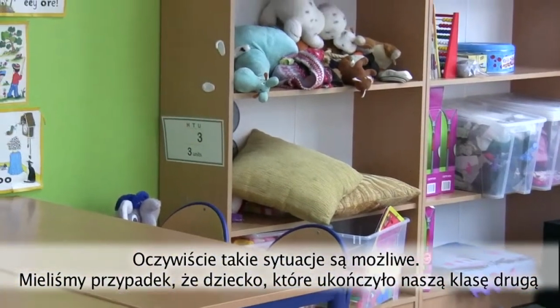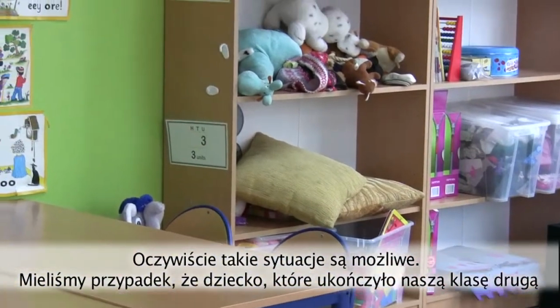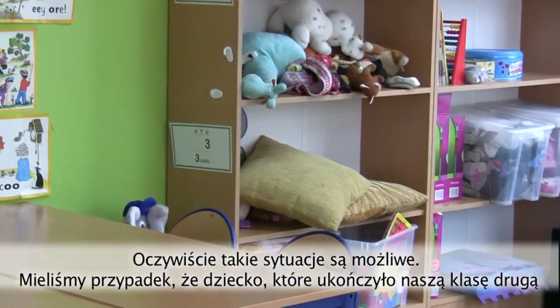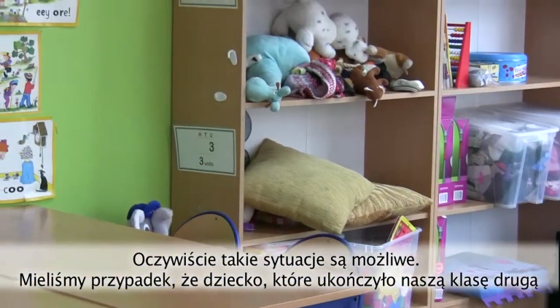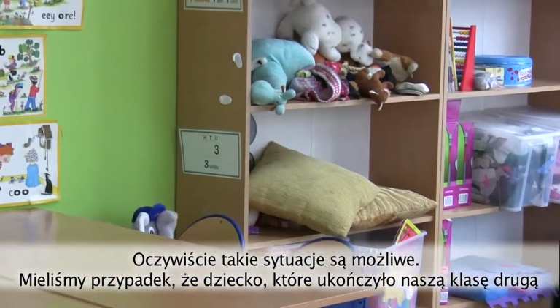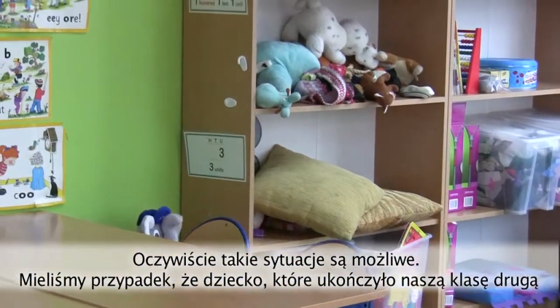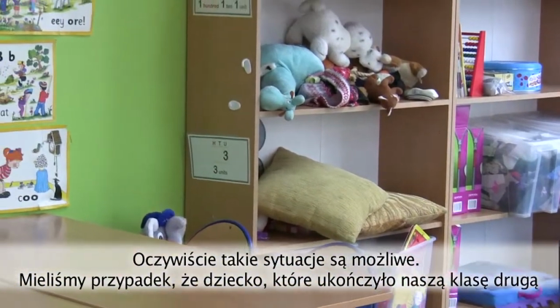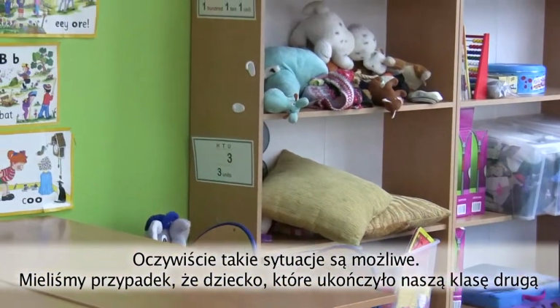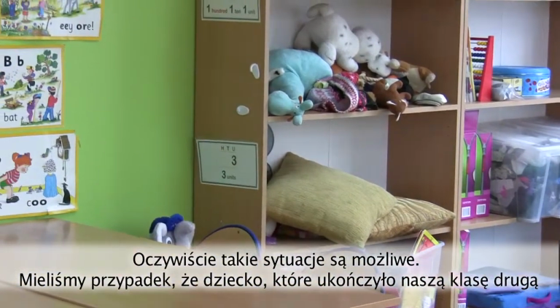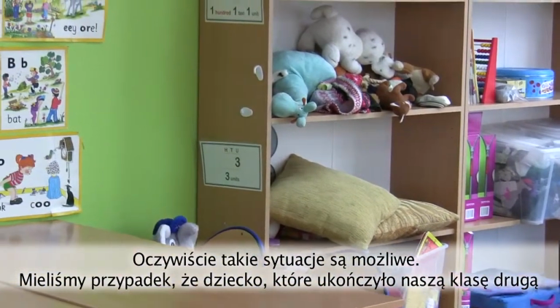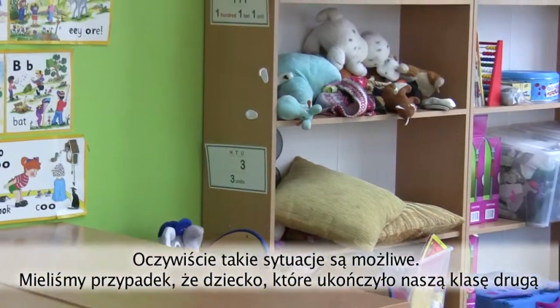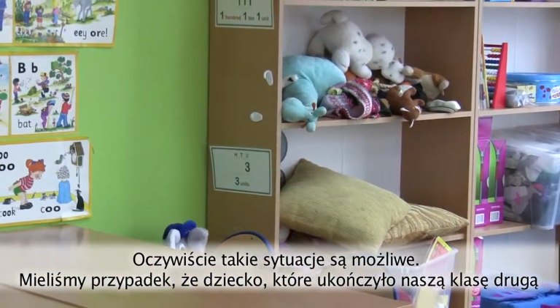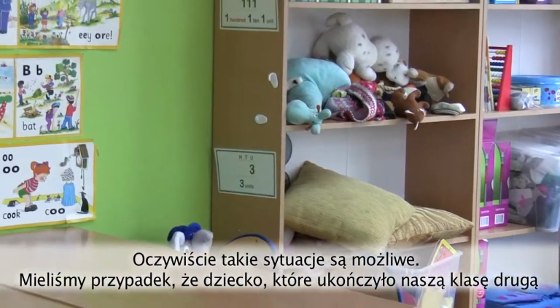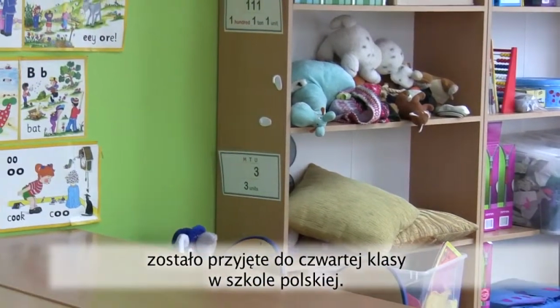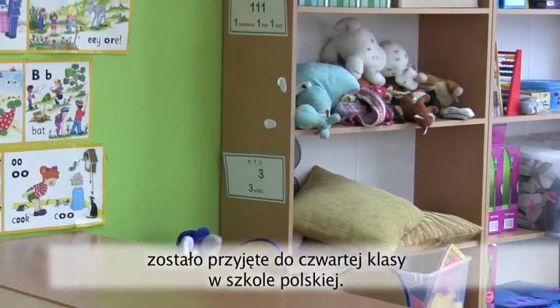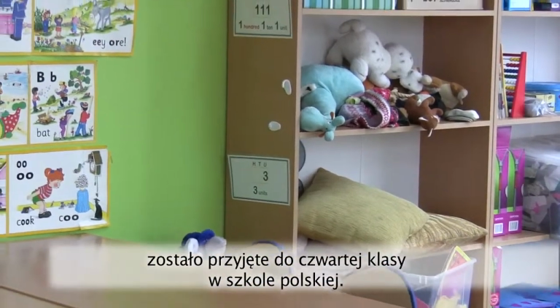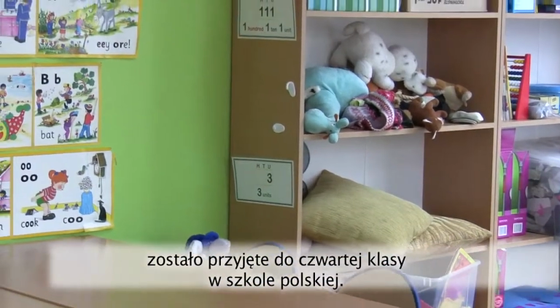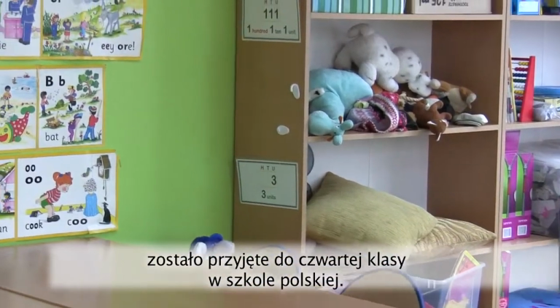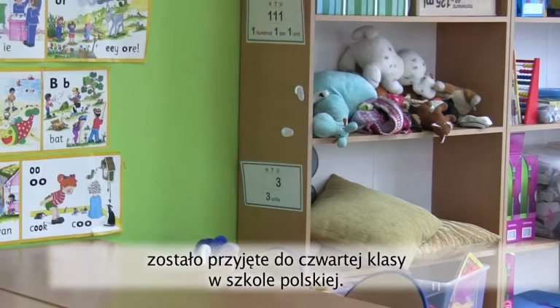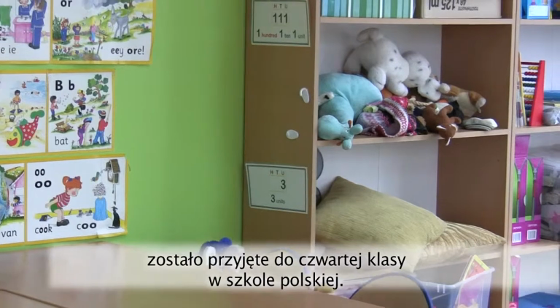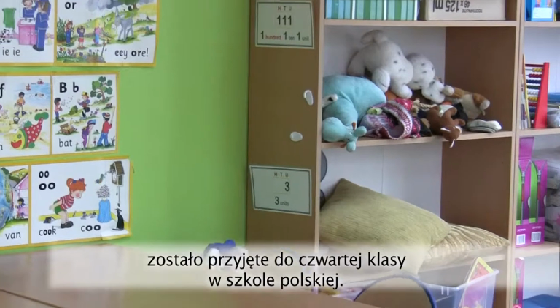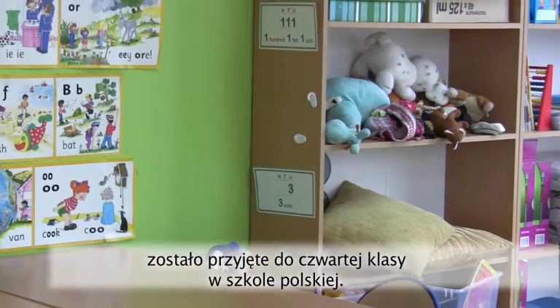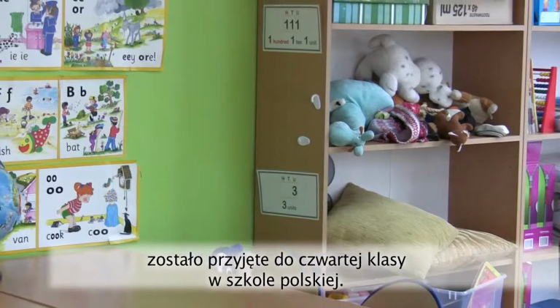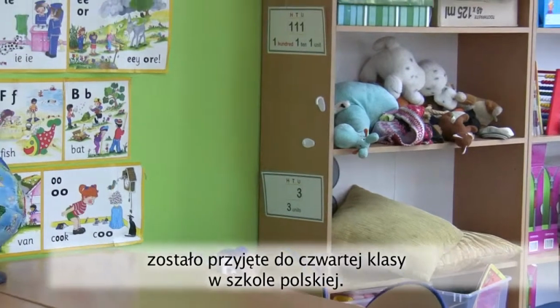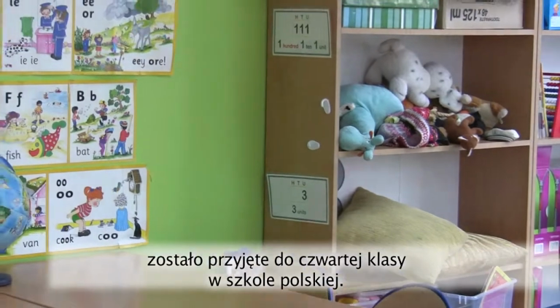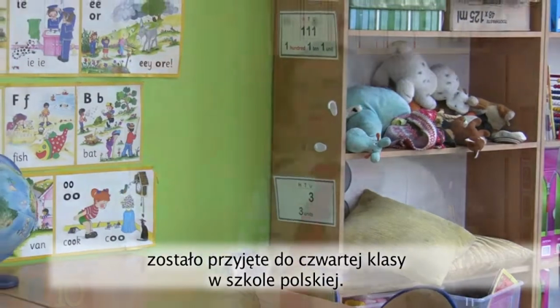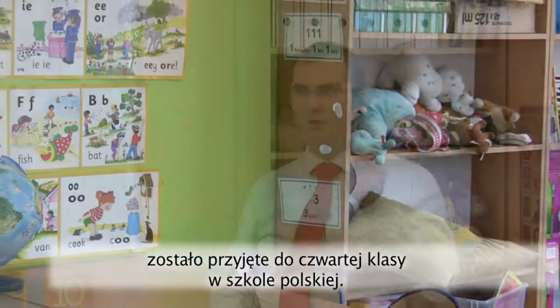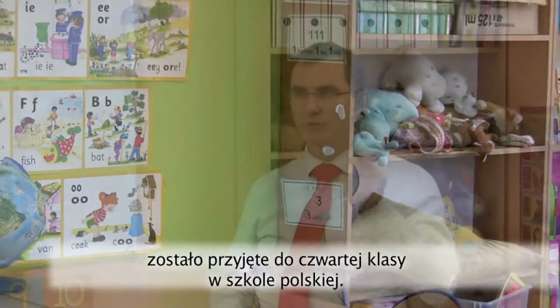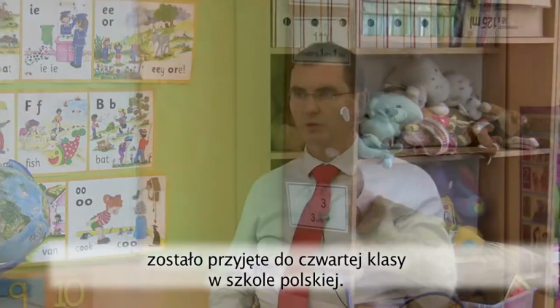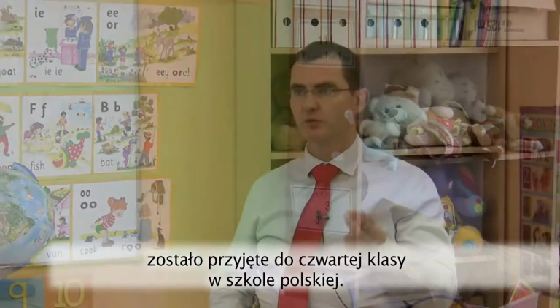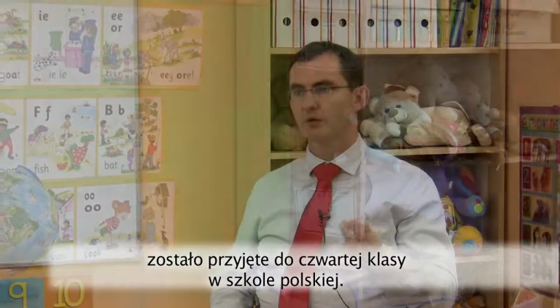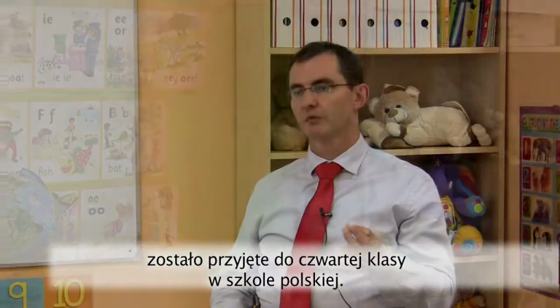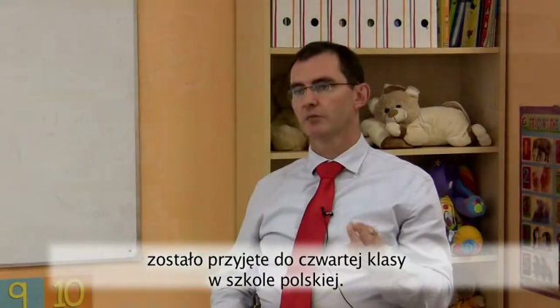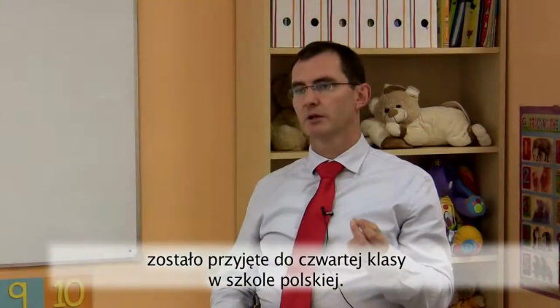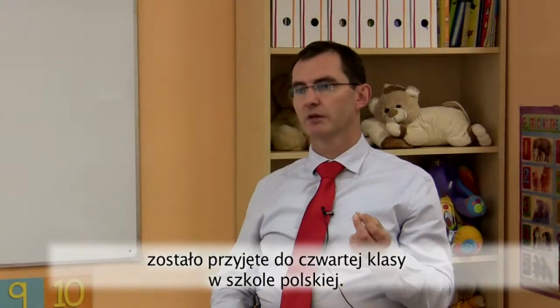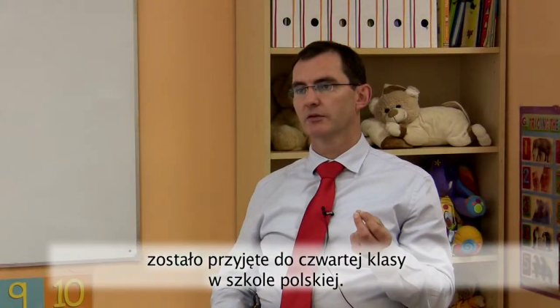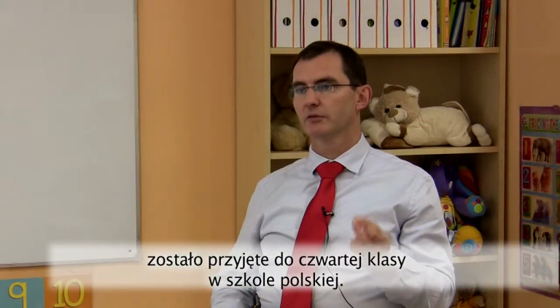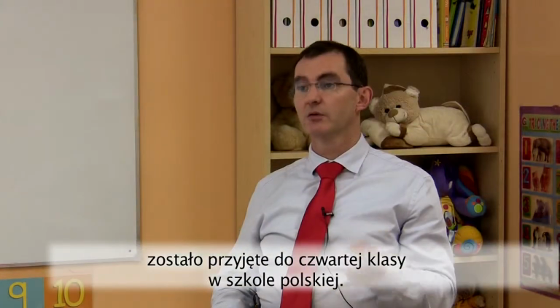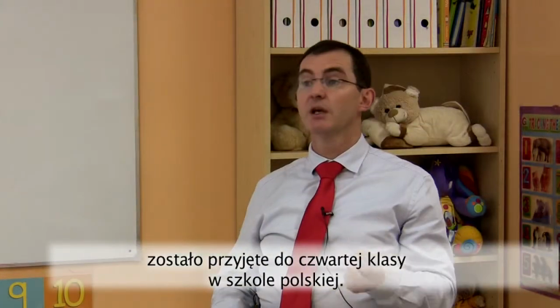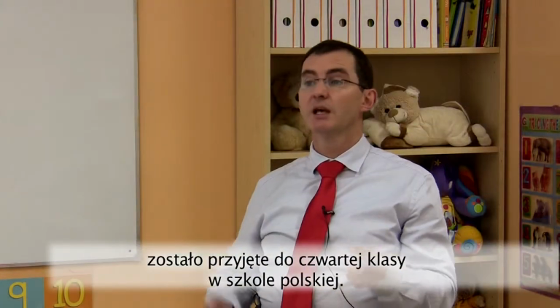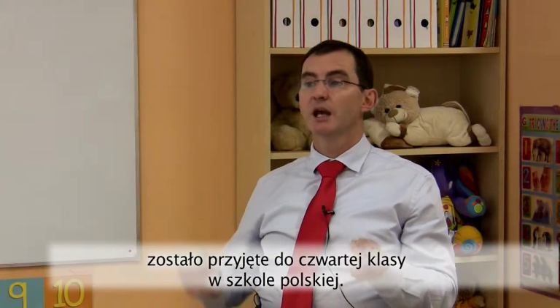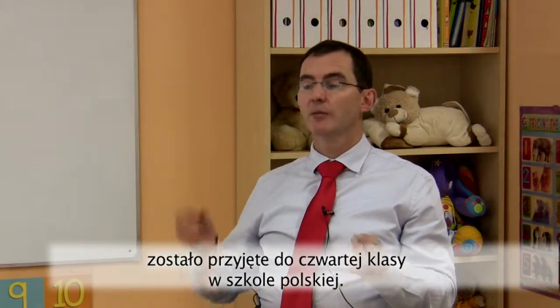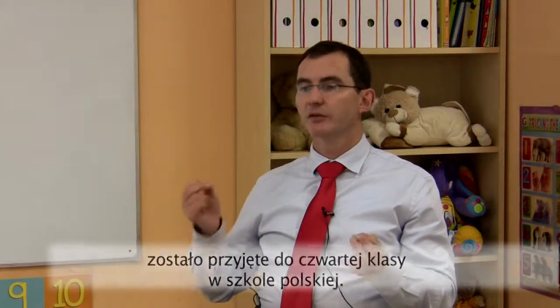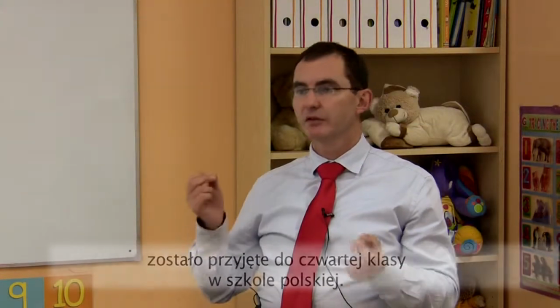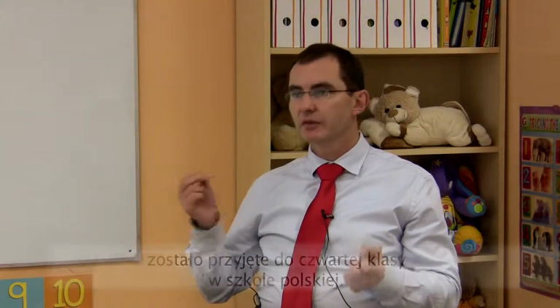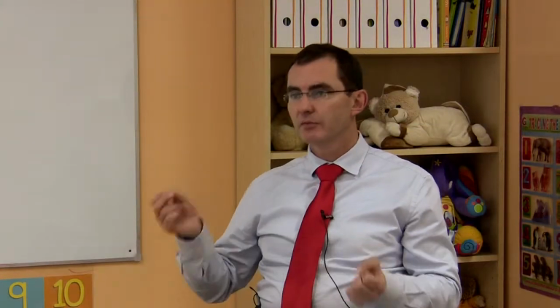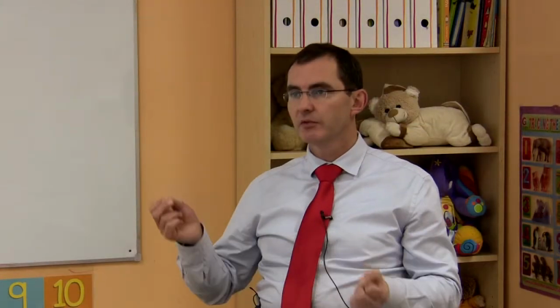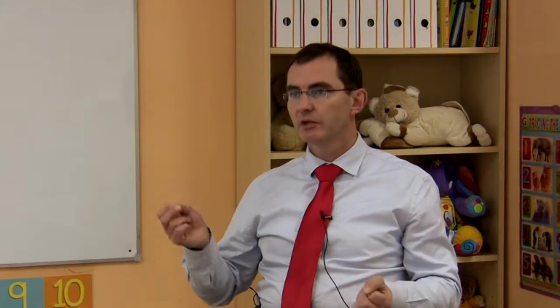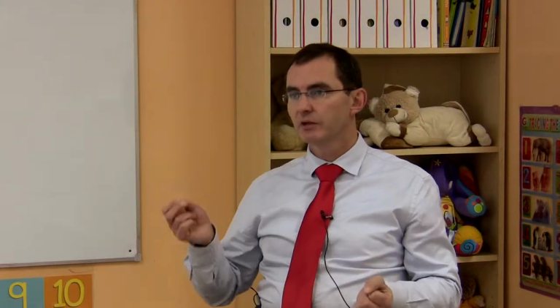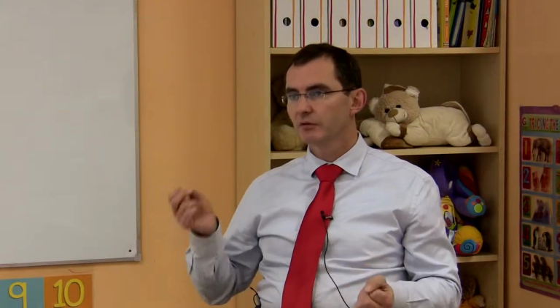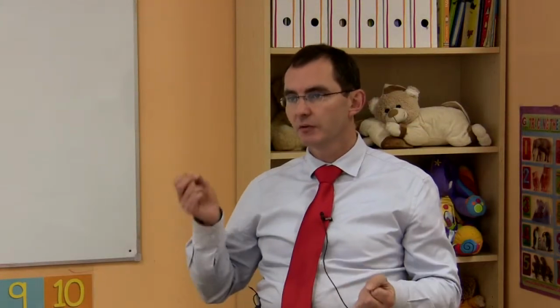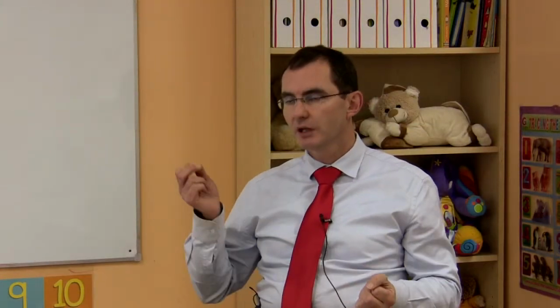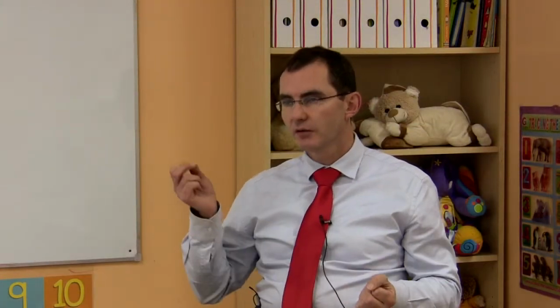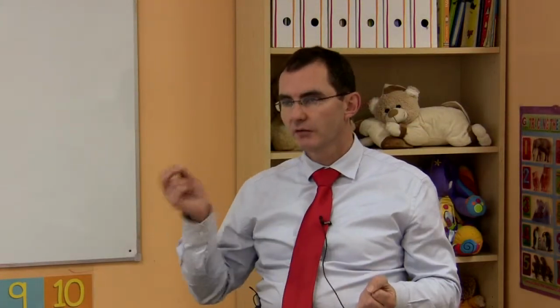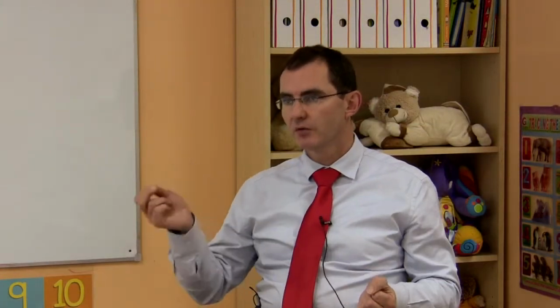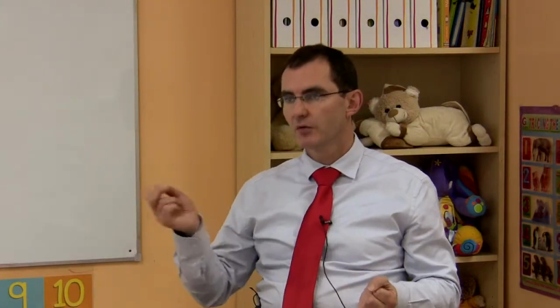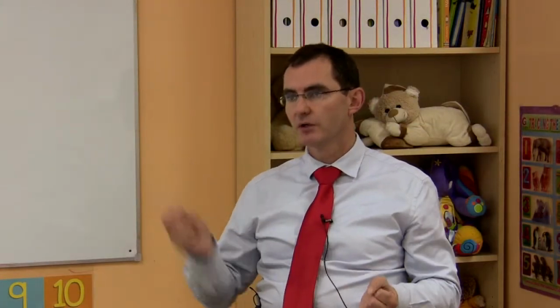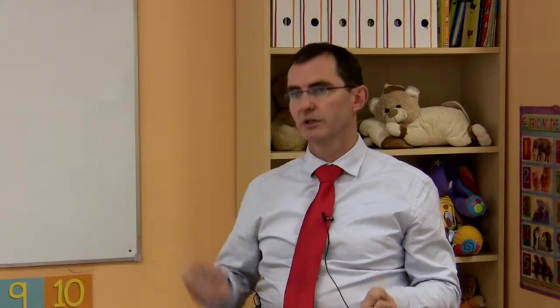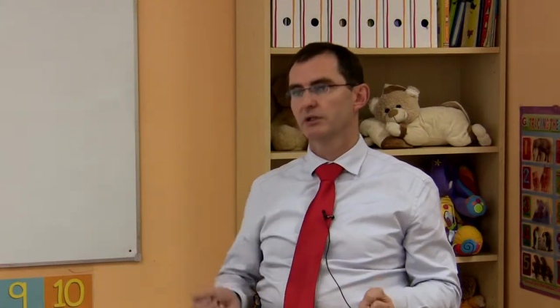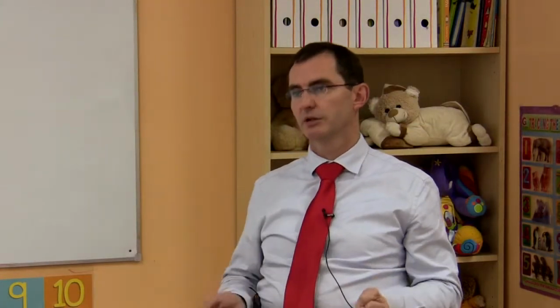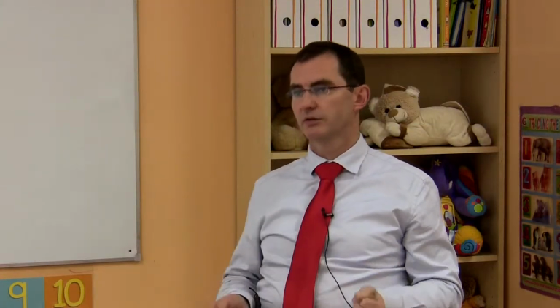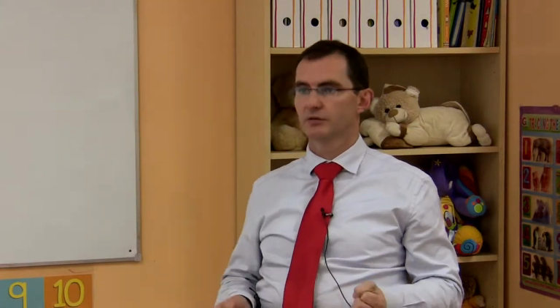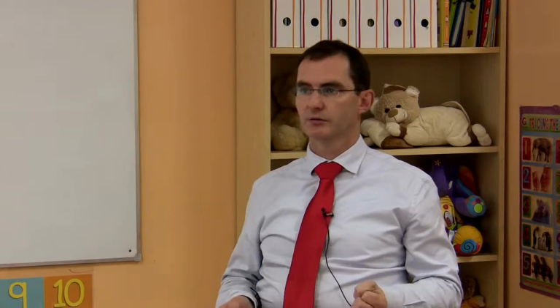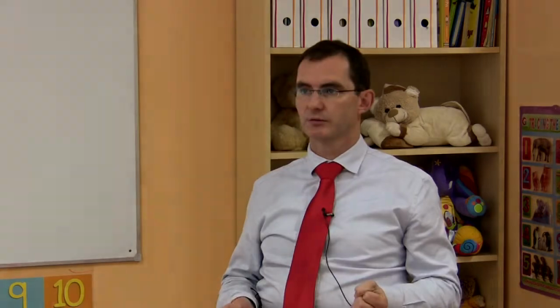In fact, in one case, we had a child who graduated from class 2 and was accepted into class 4 in another school.